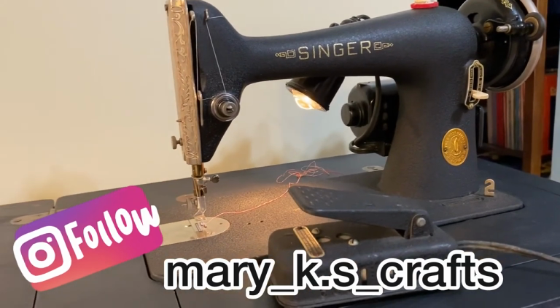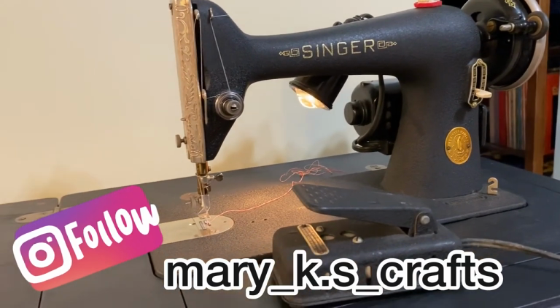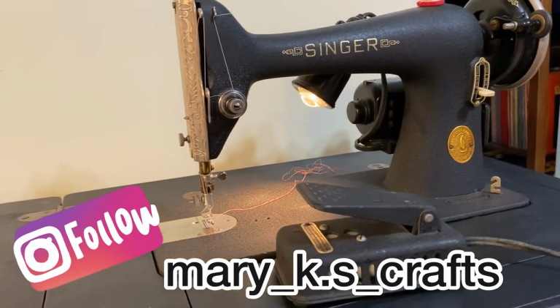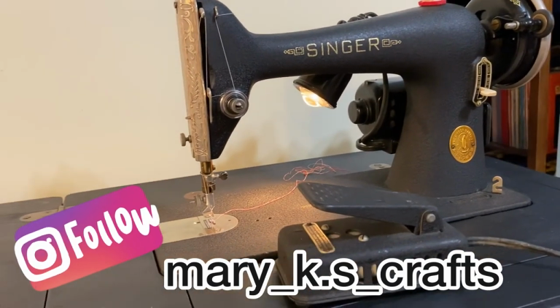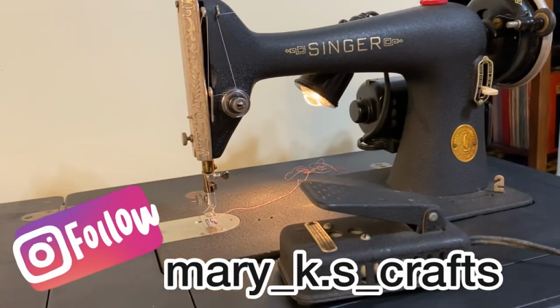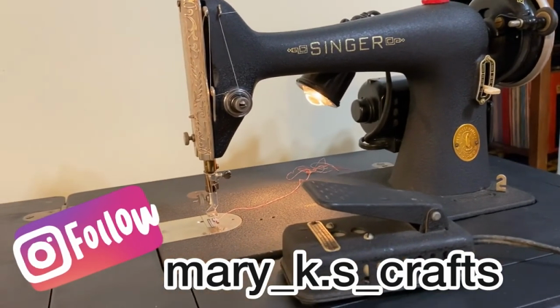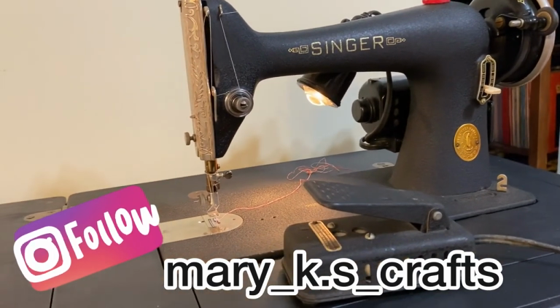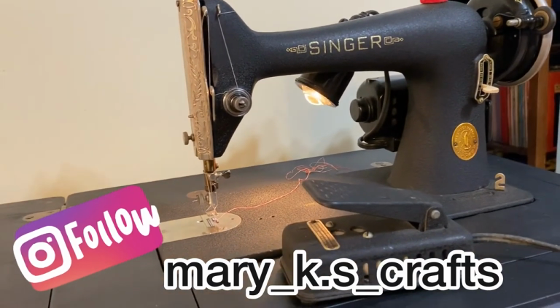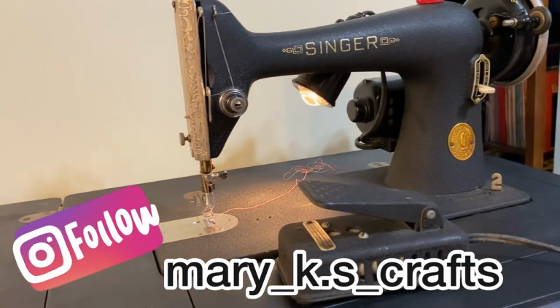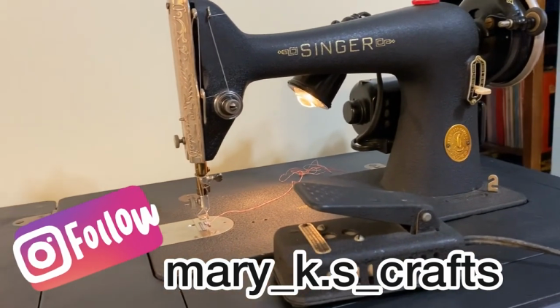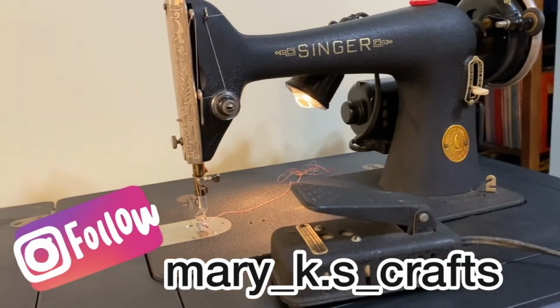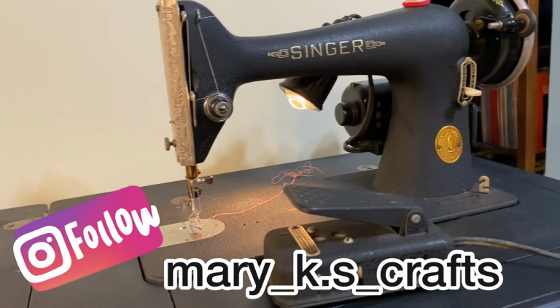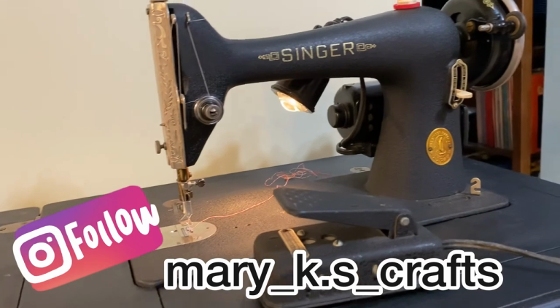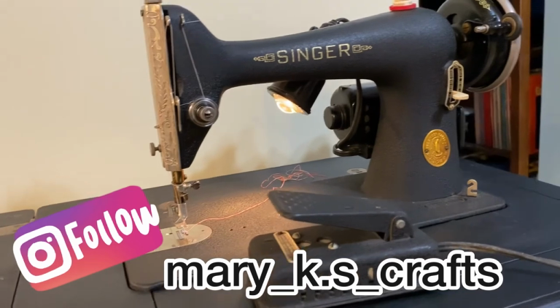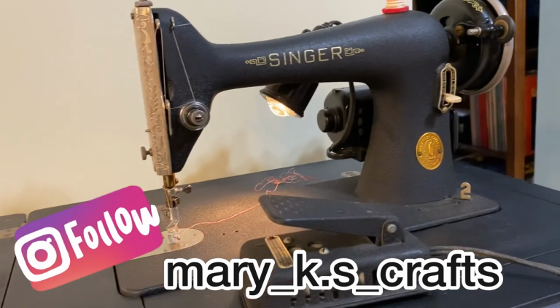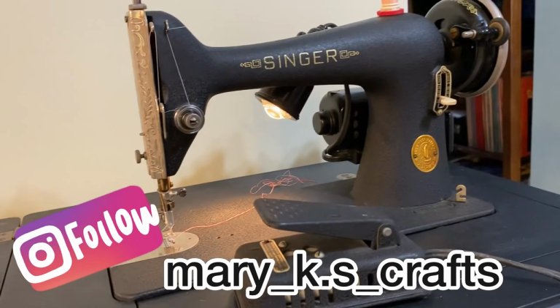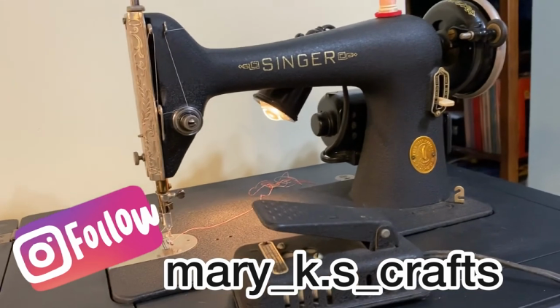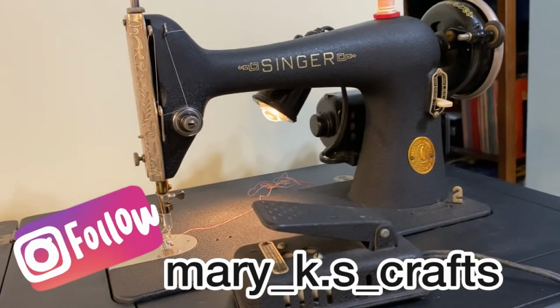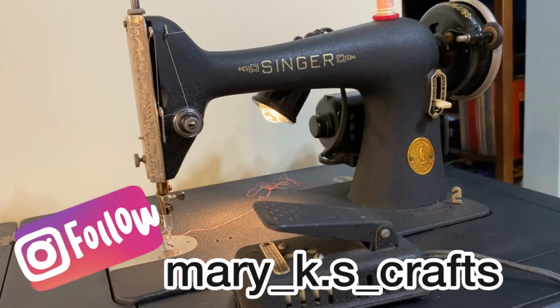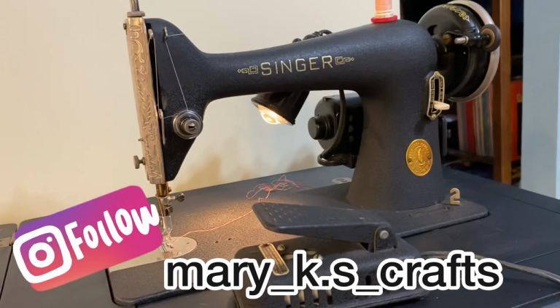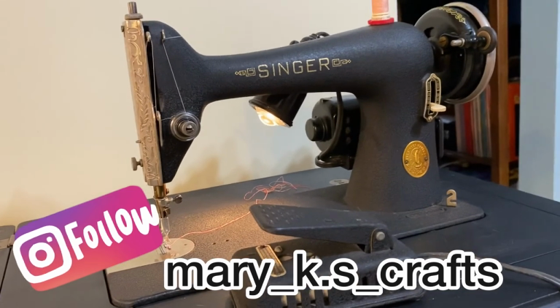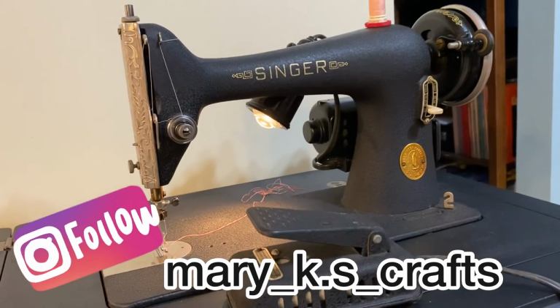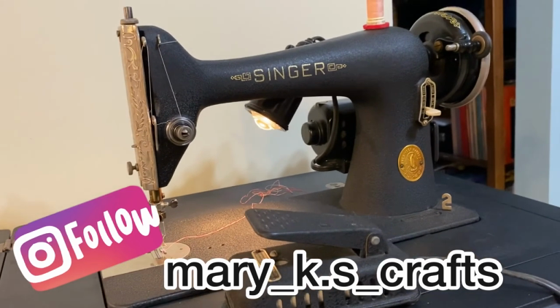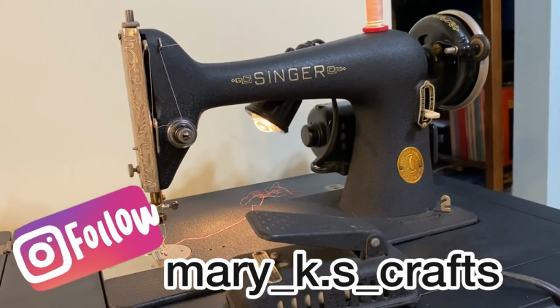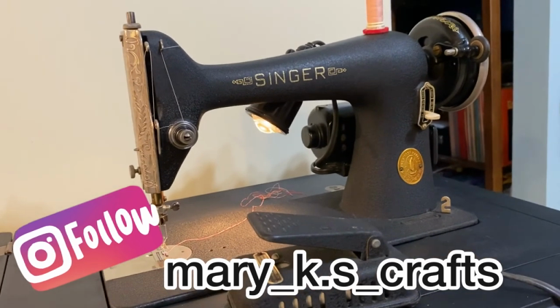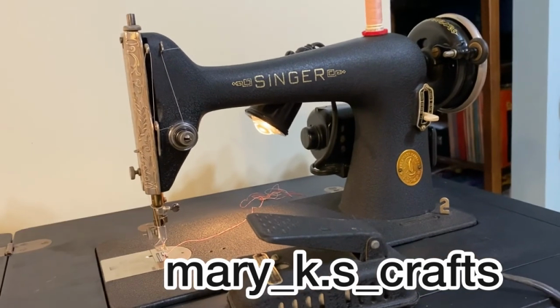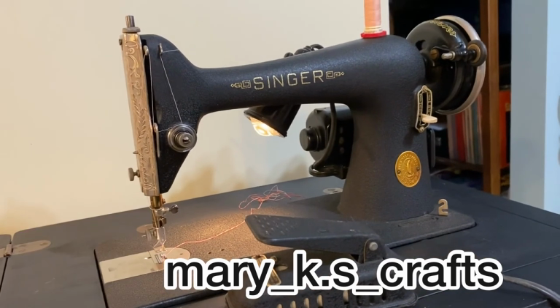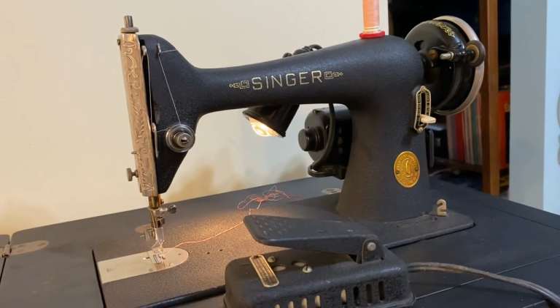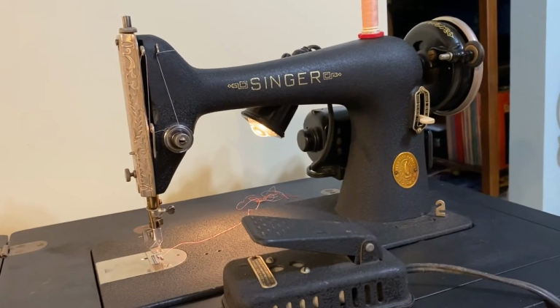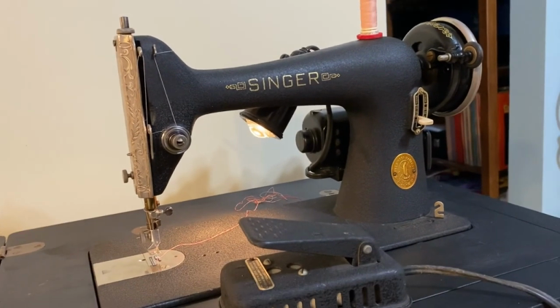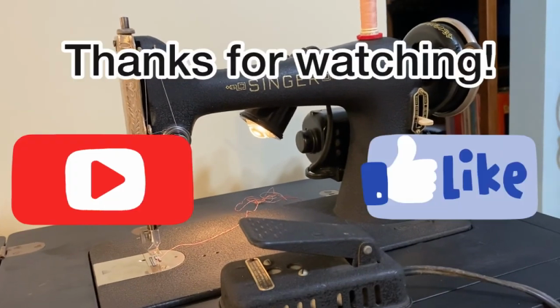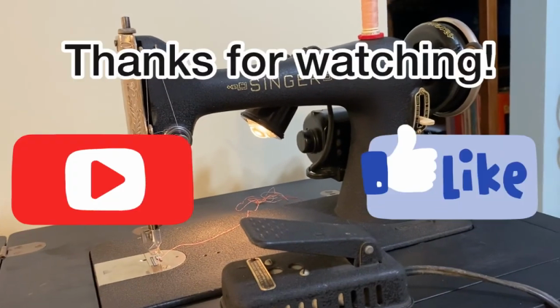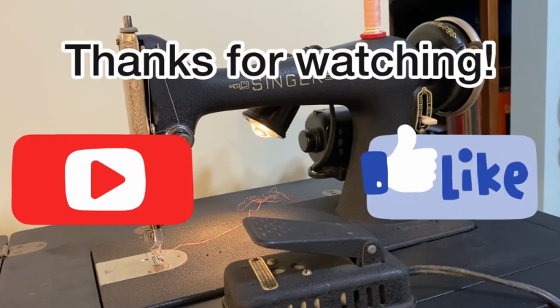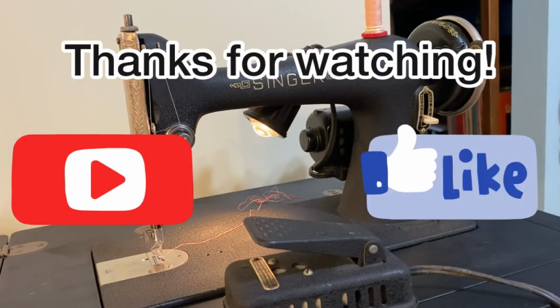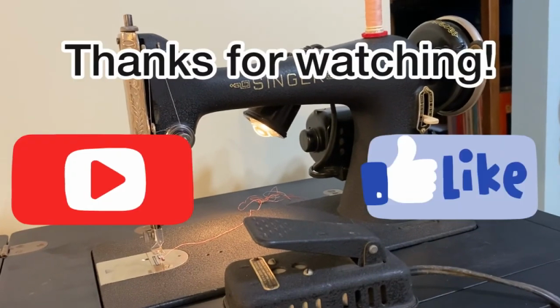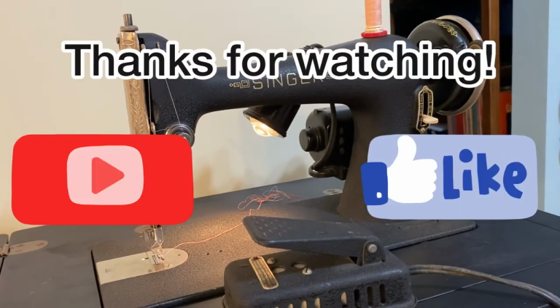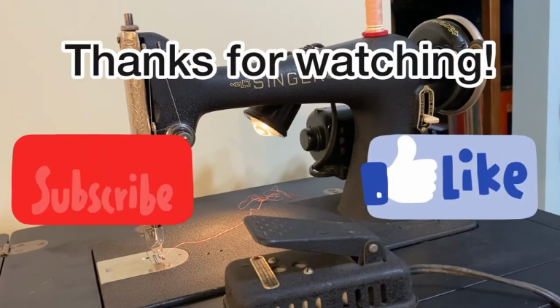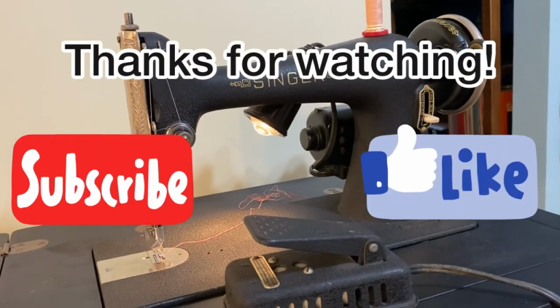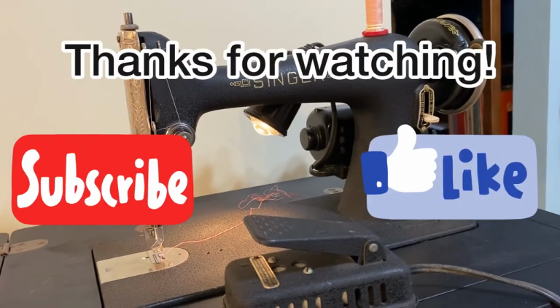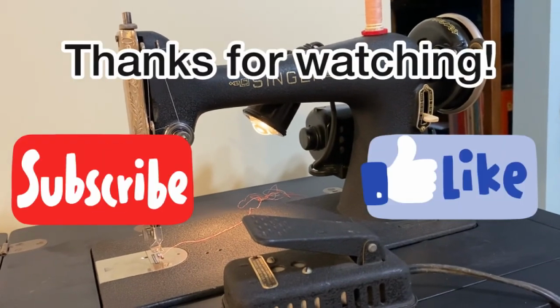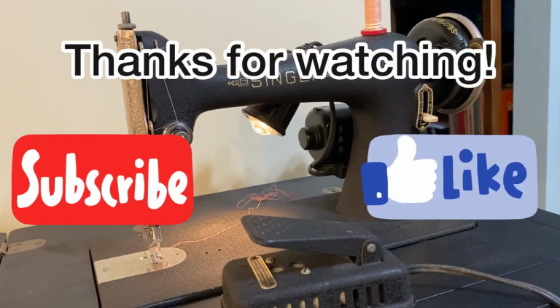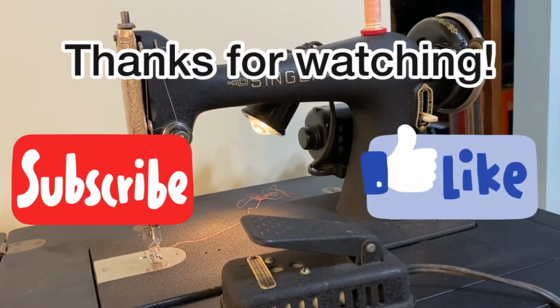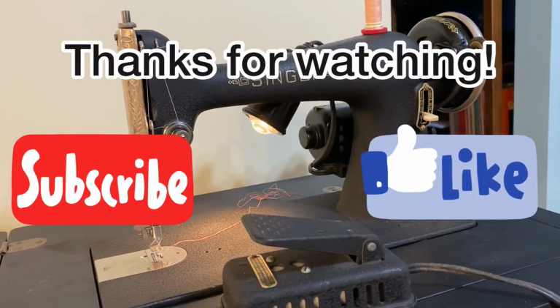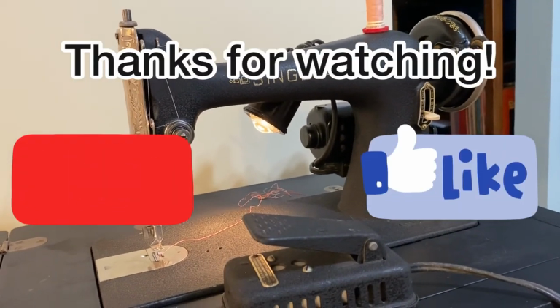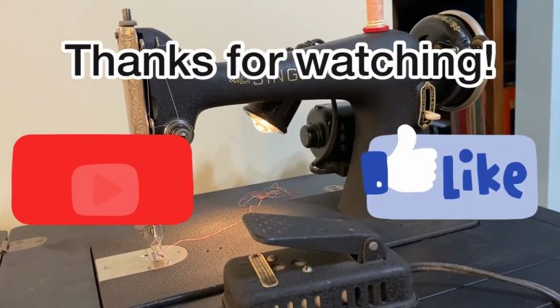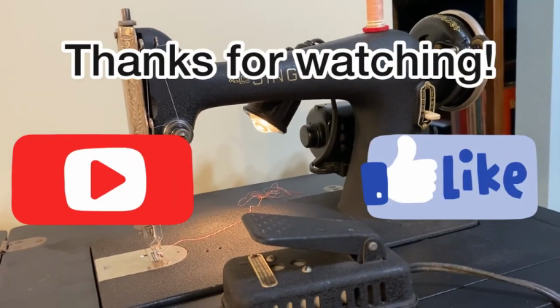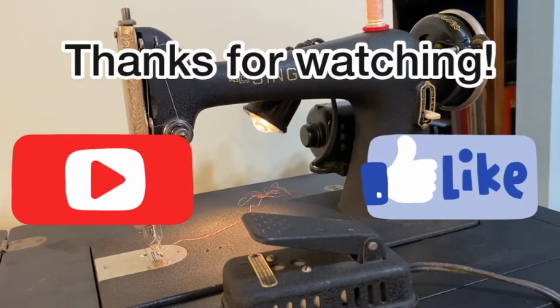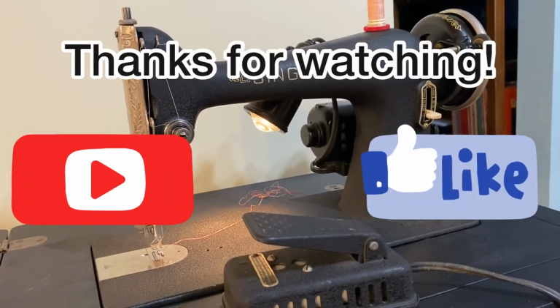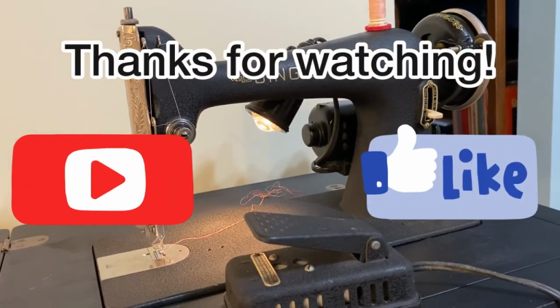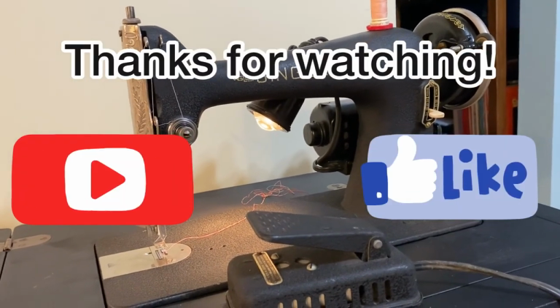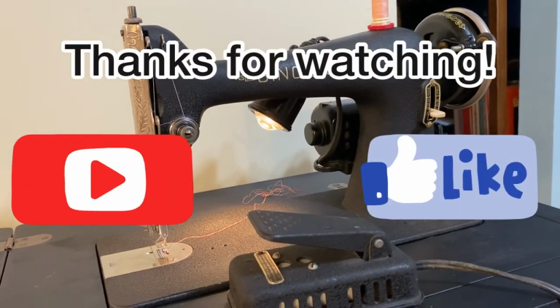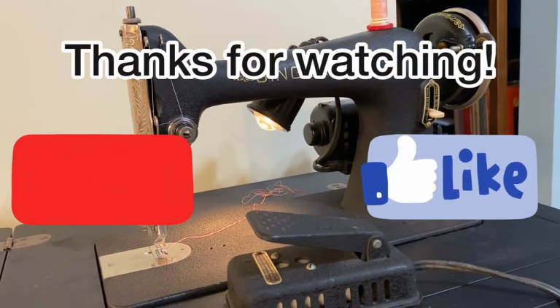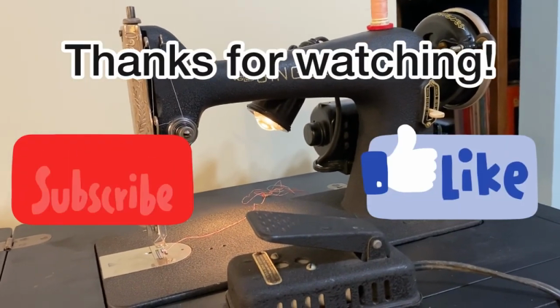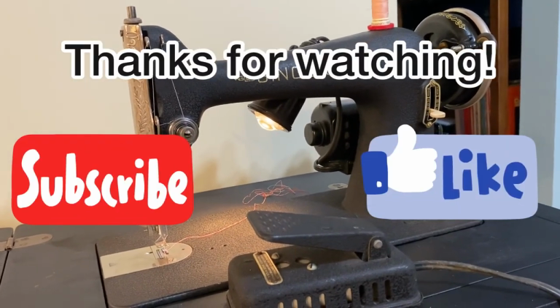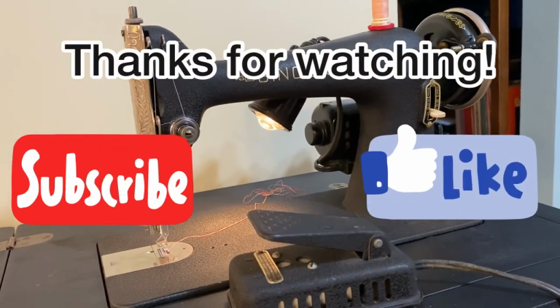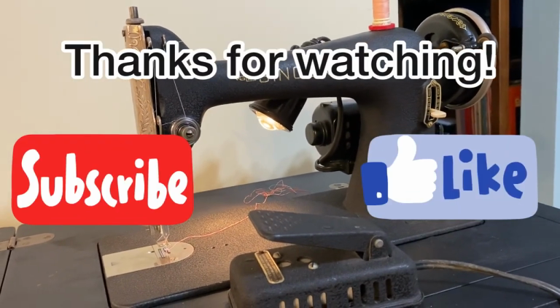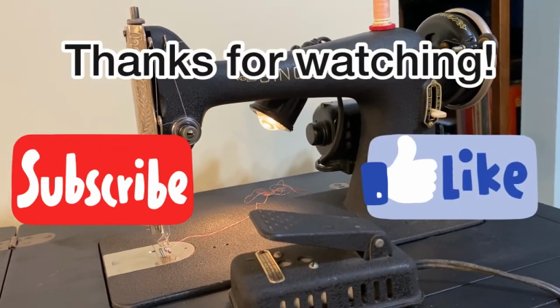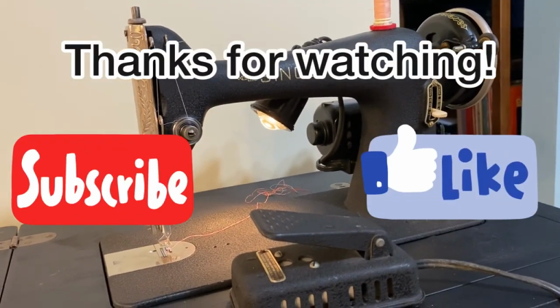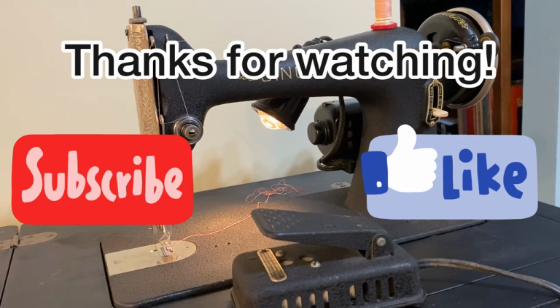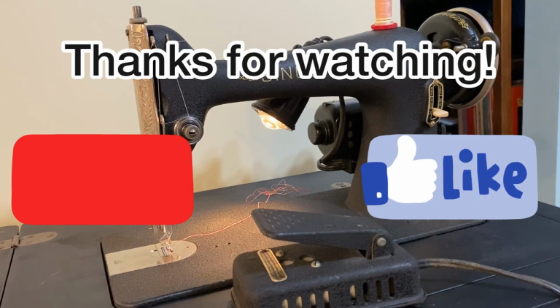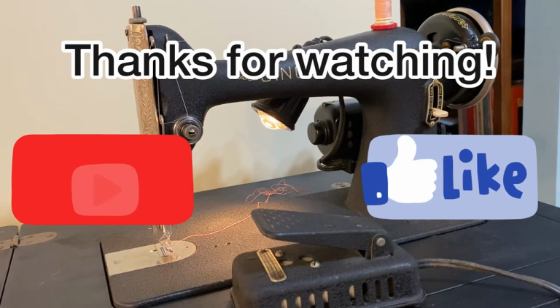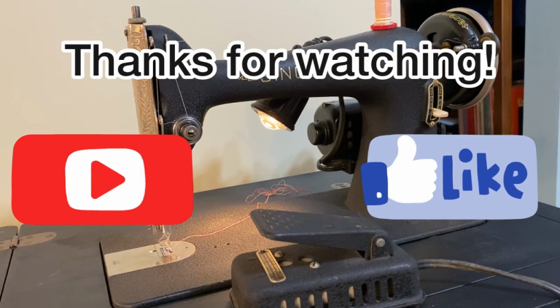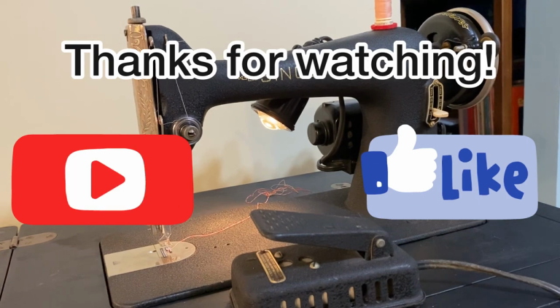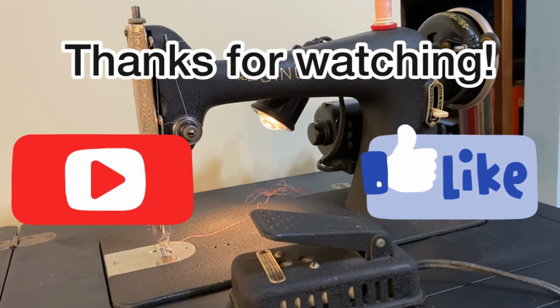Anyway, thank you again — see you next time, keep on crafting, bye!